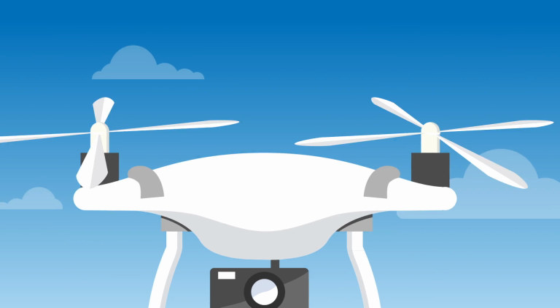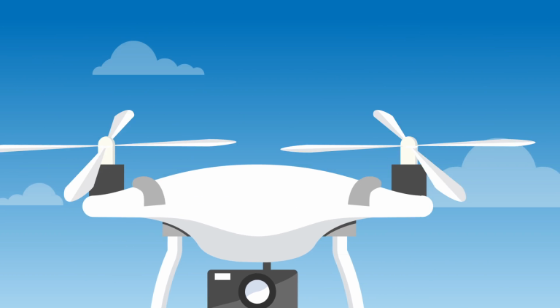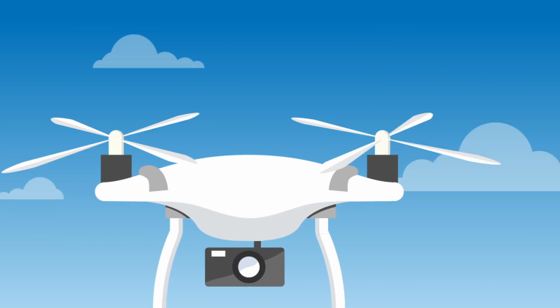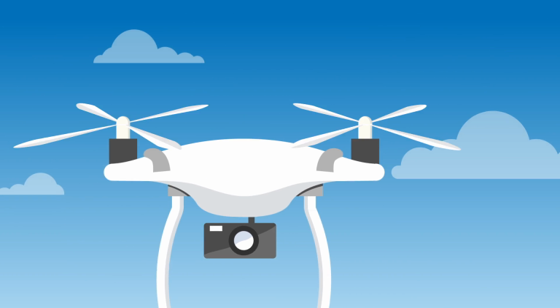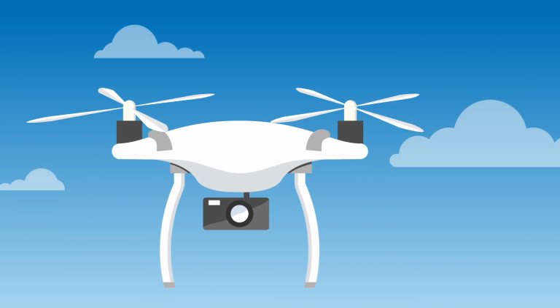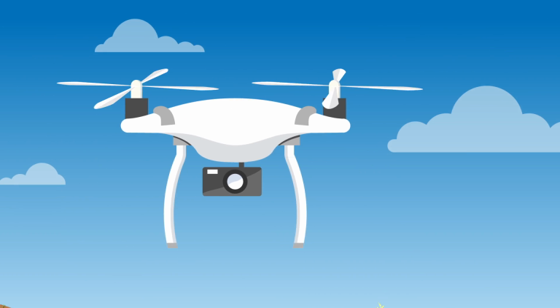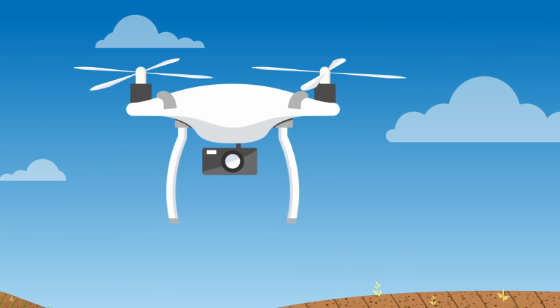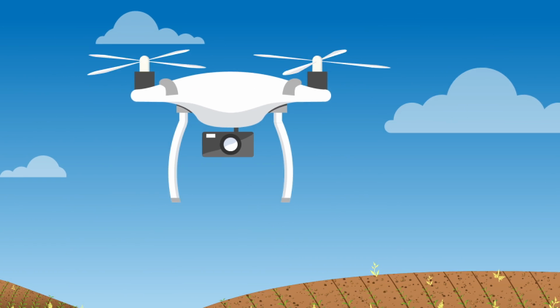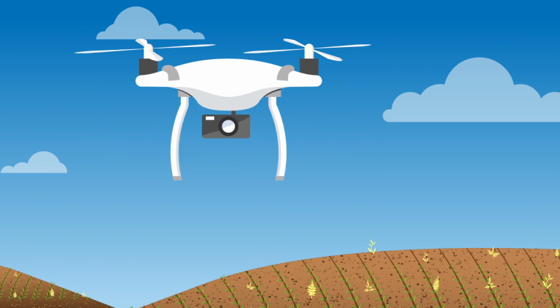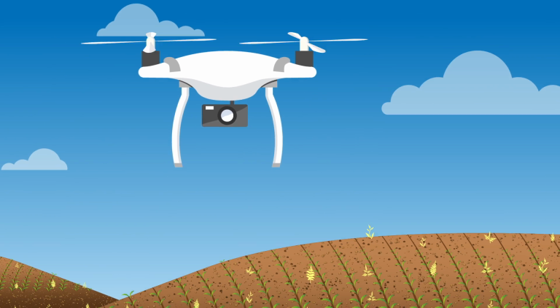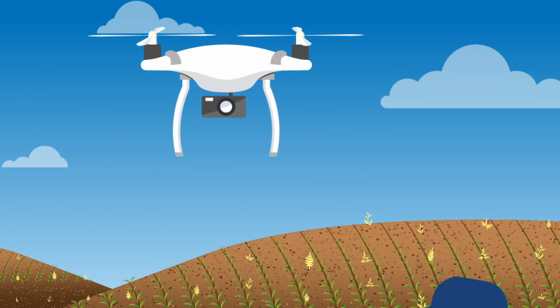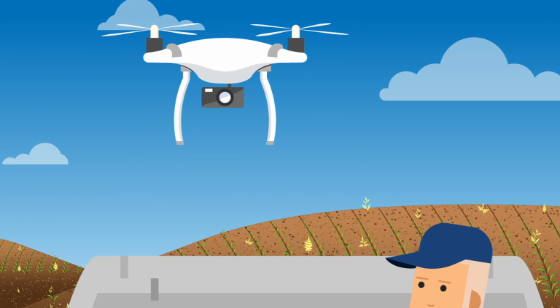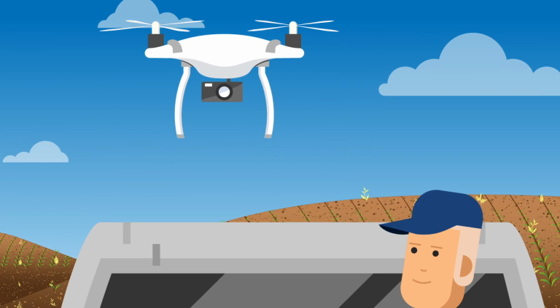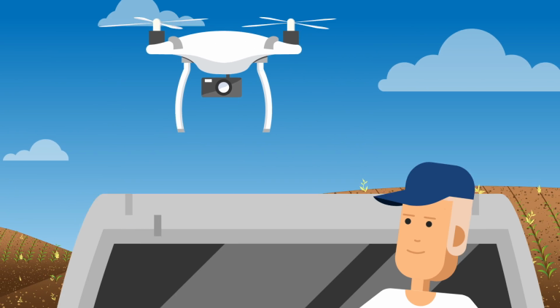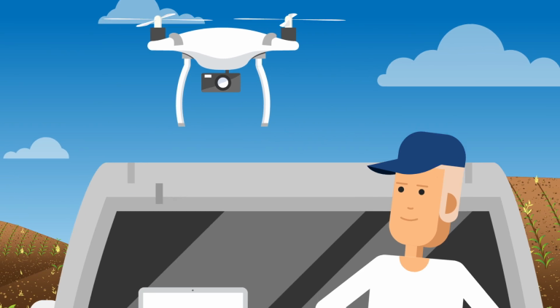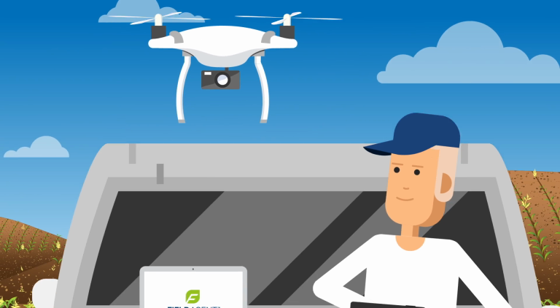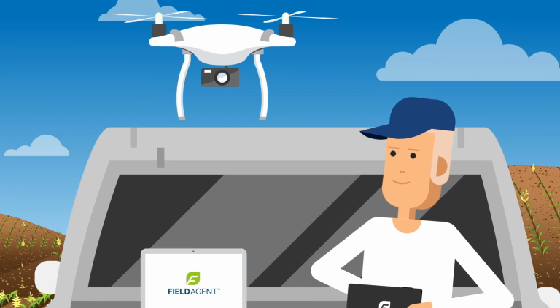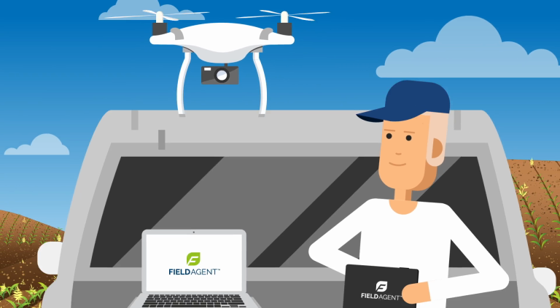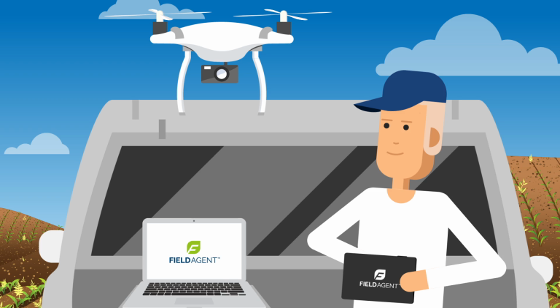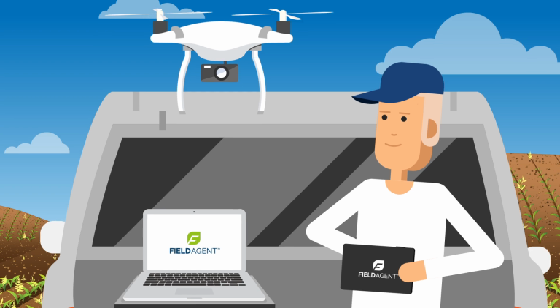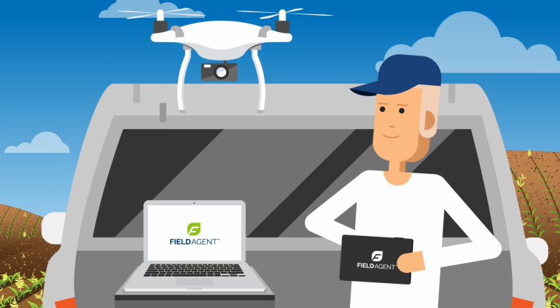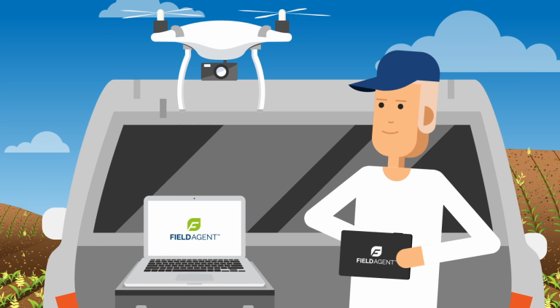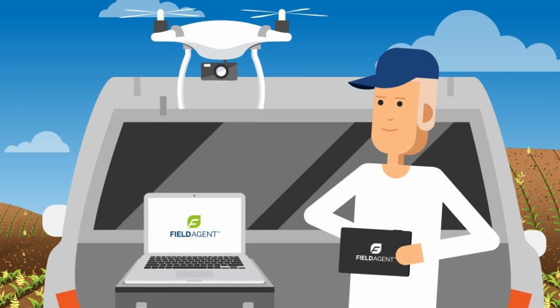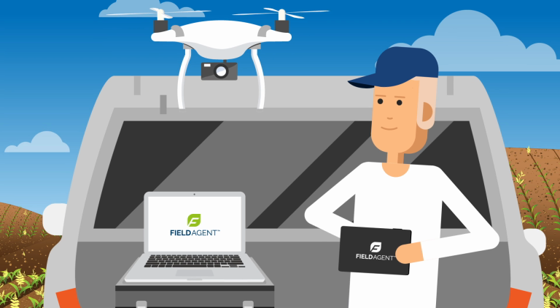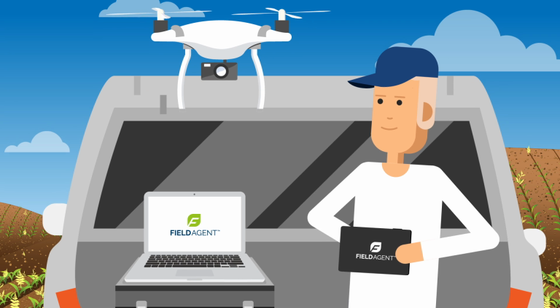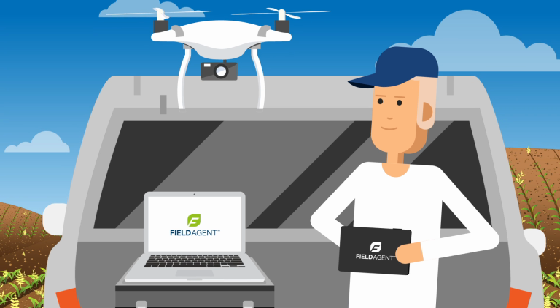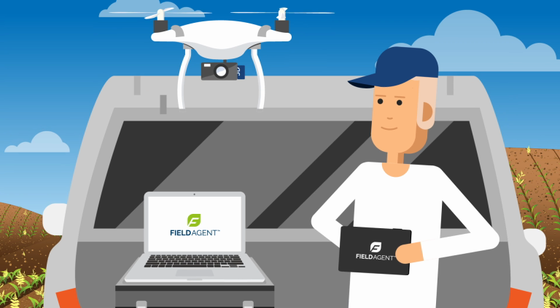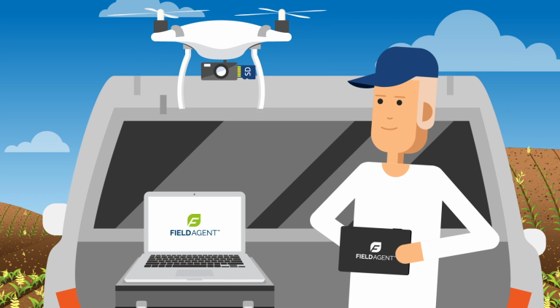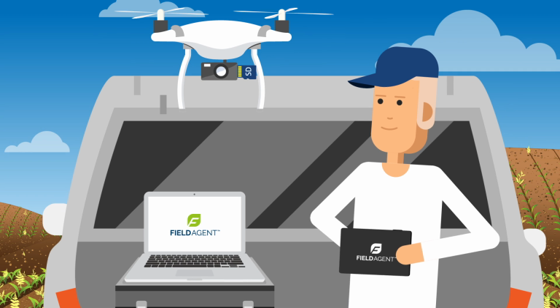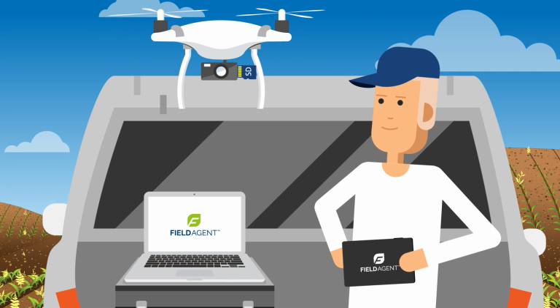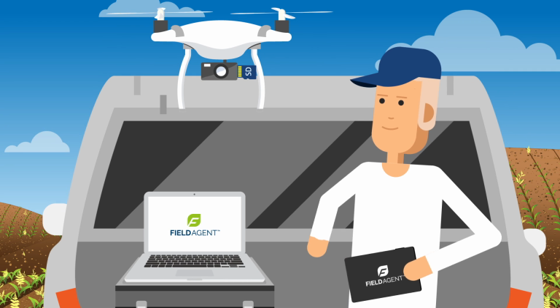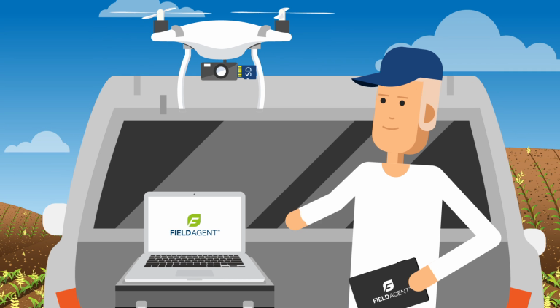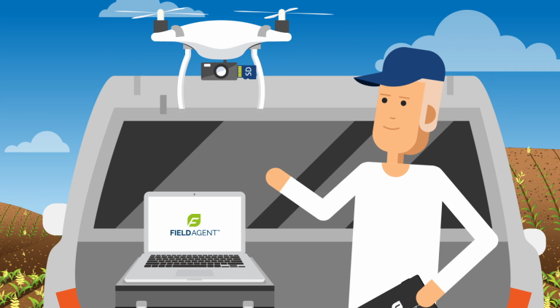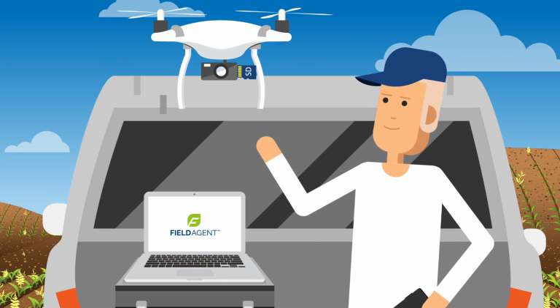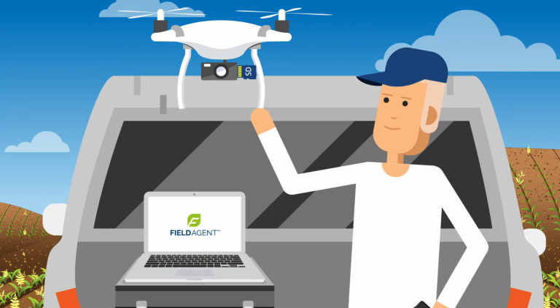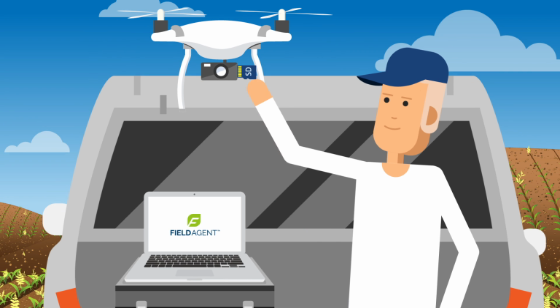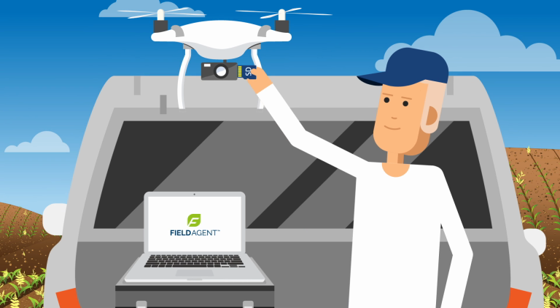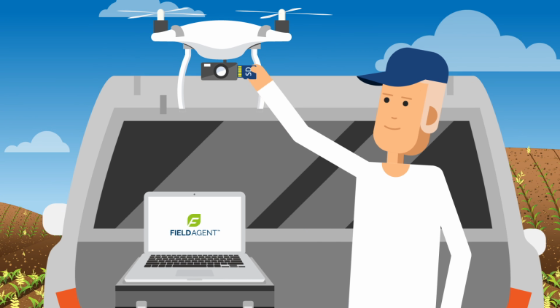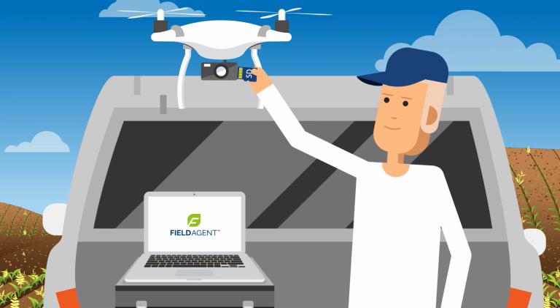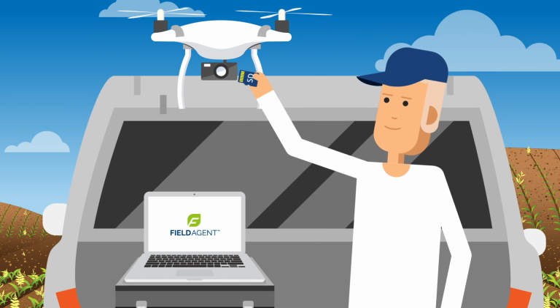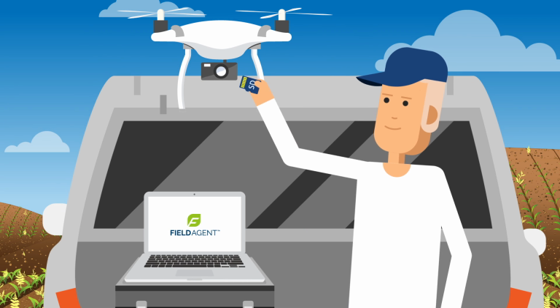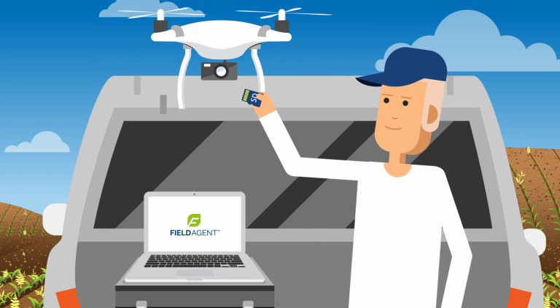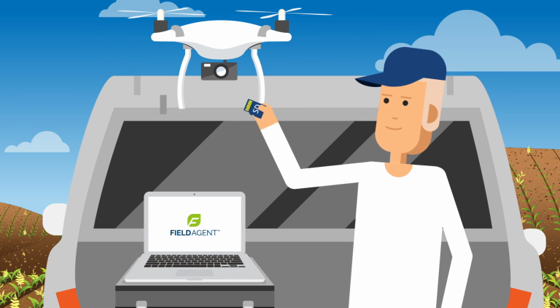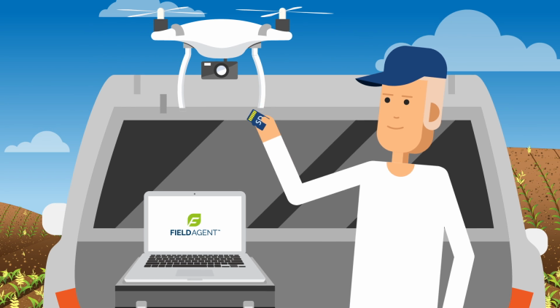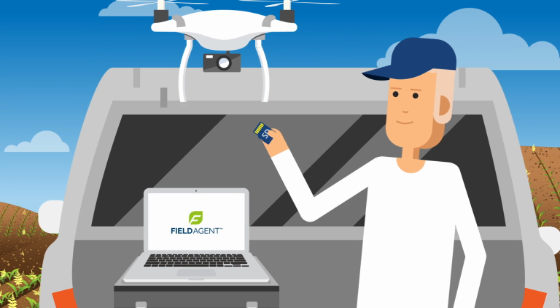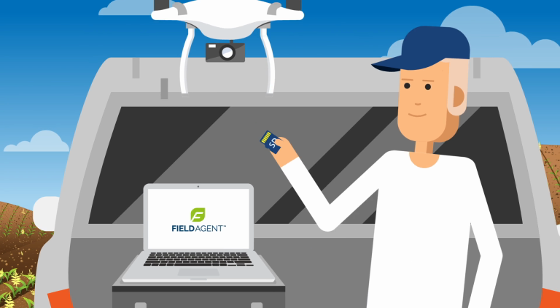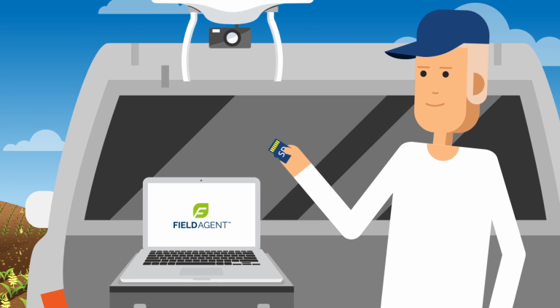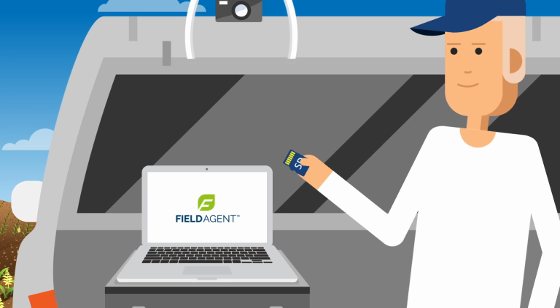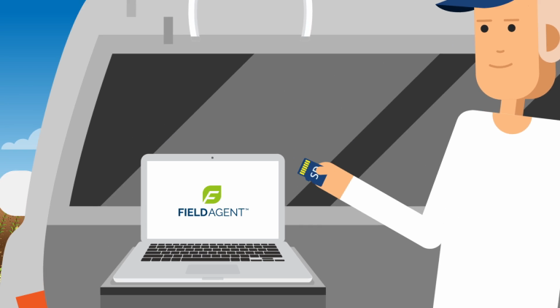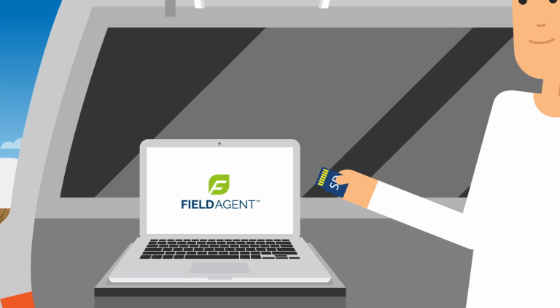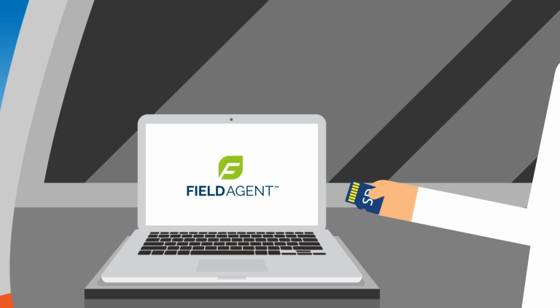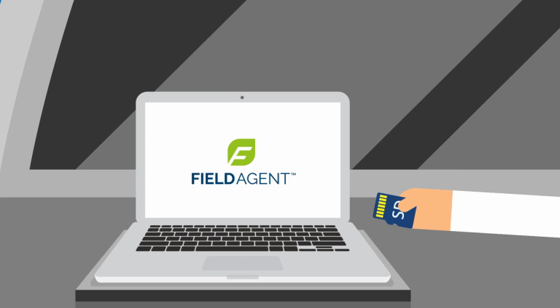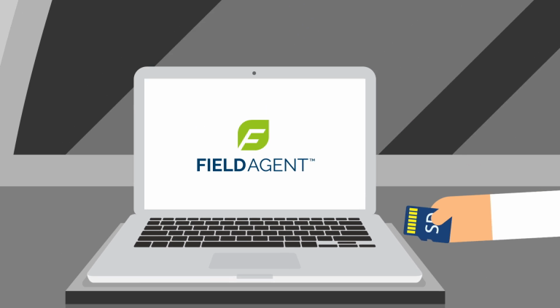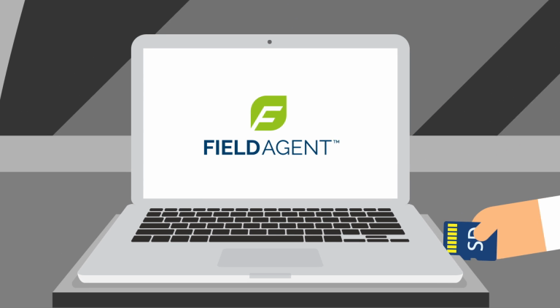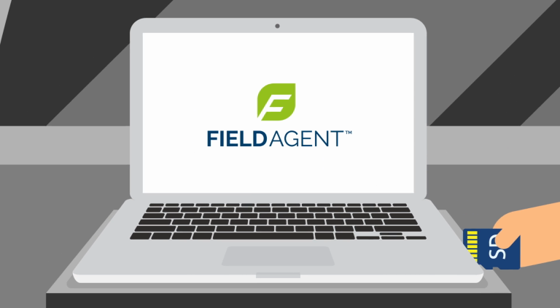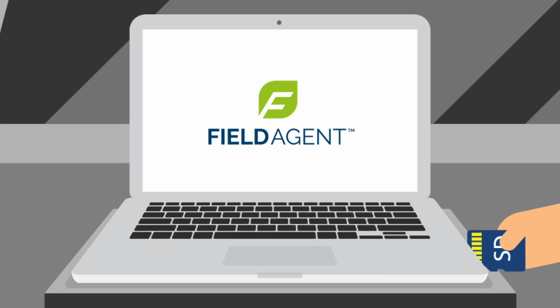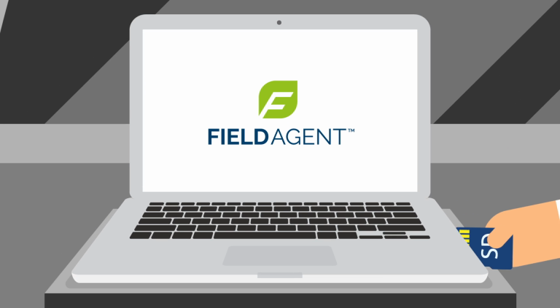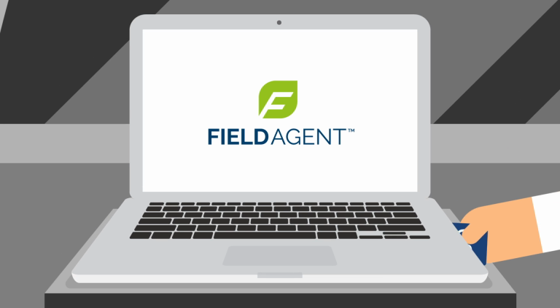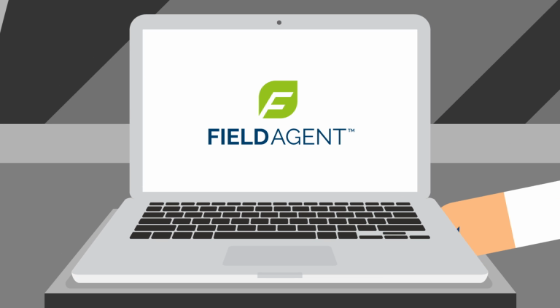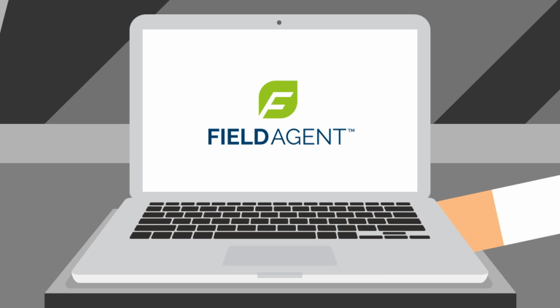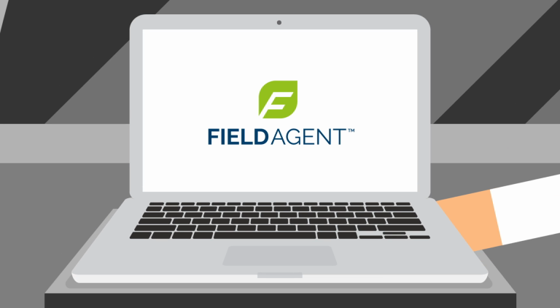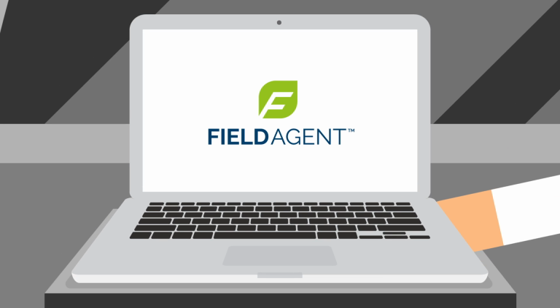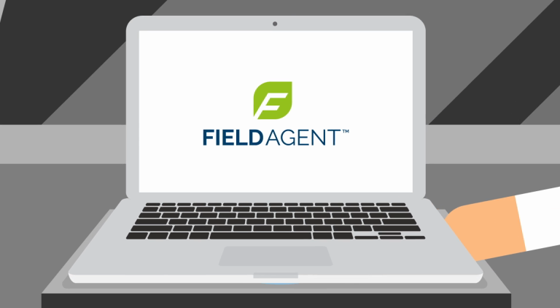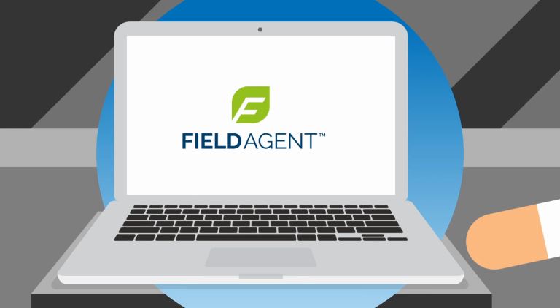The fast, accurate insight FieldAgent provides saves you time and money when you're fighting yield-robbing weeds.